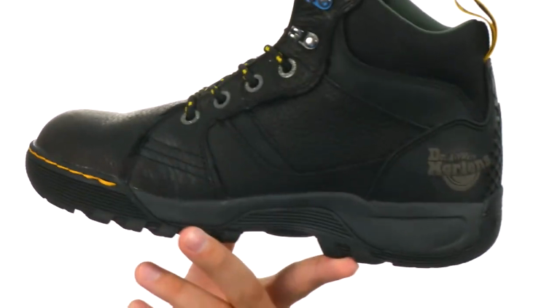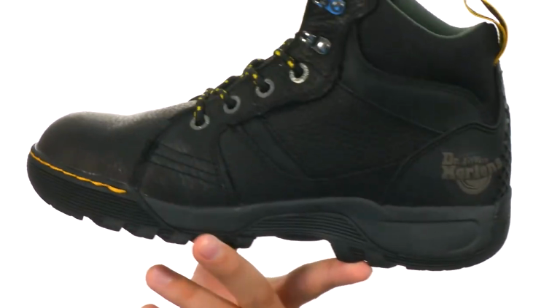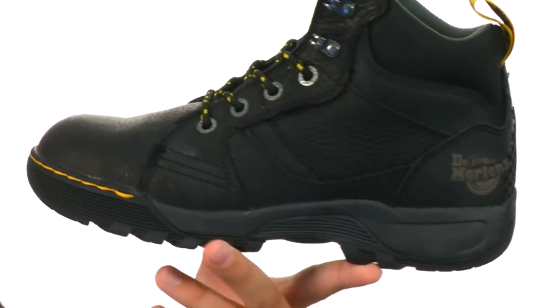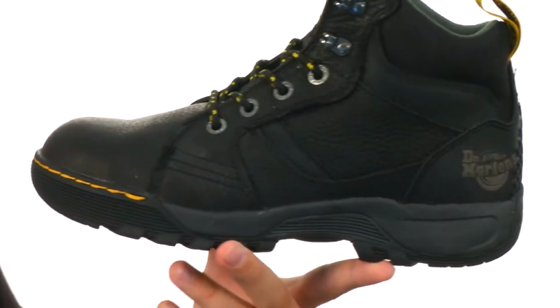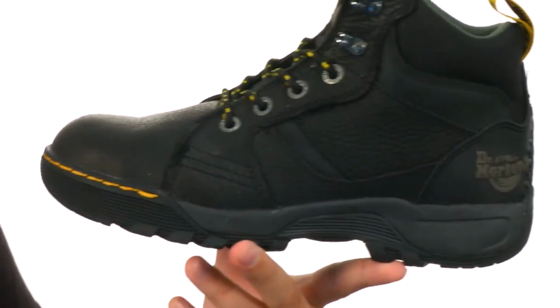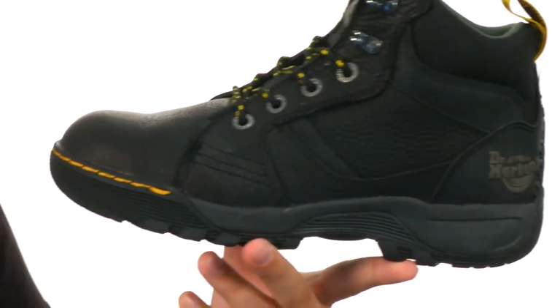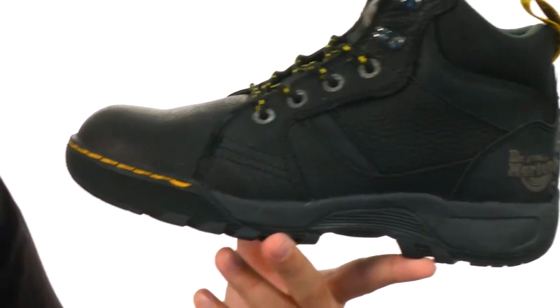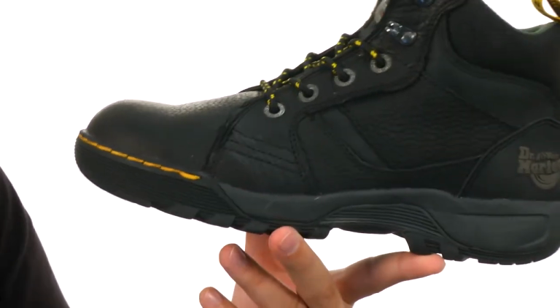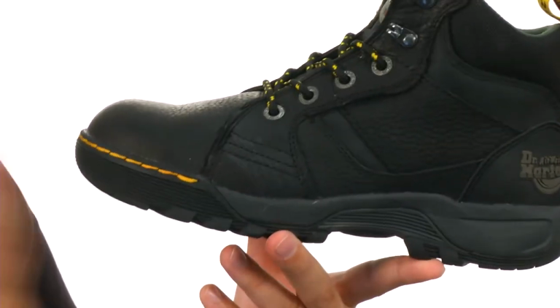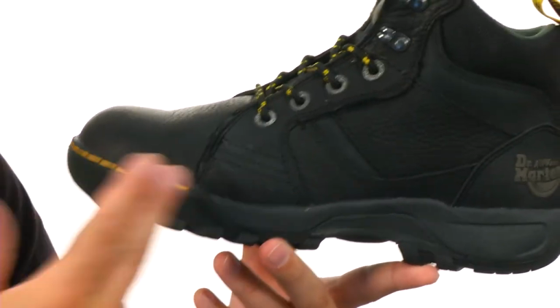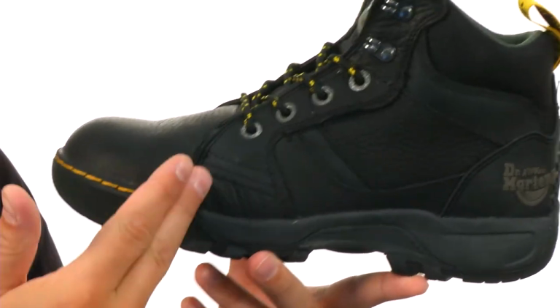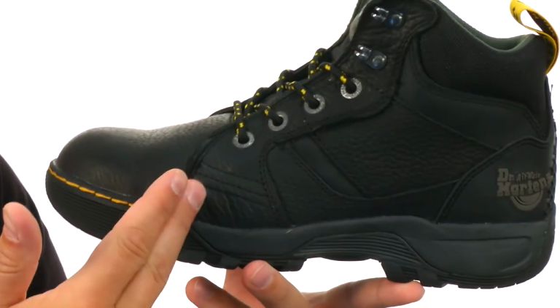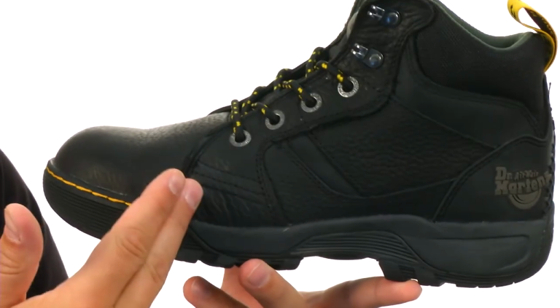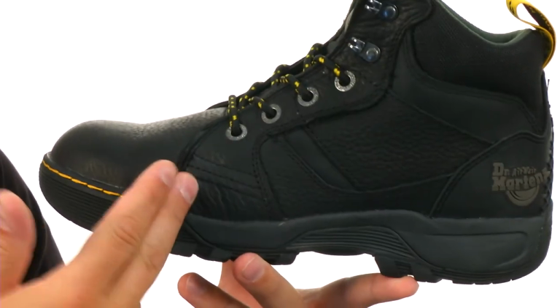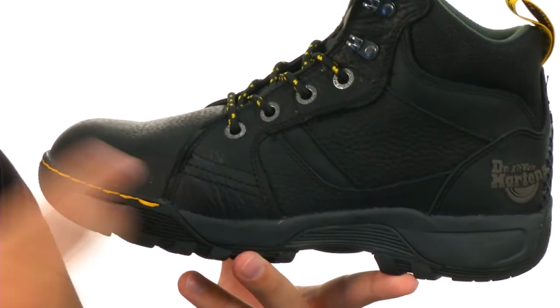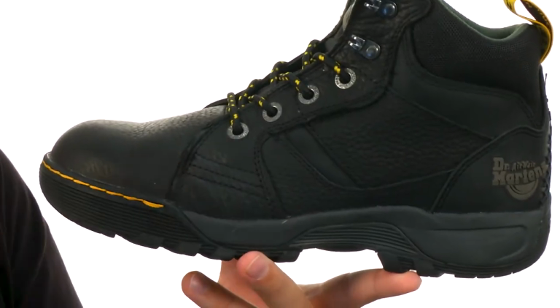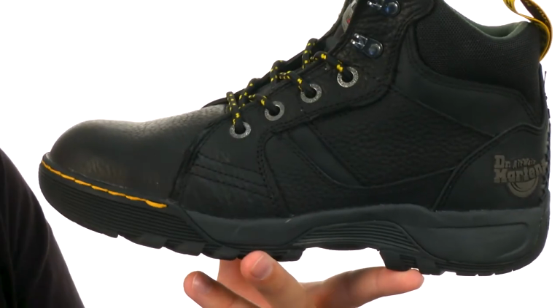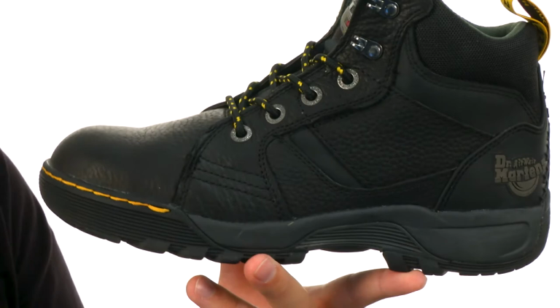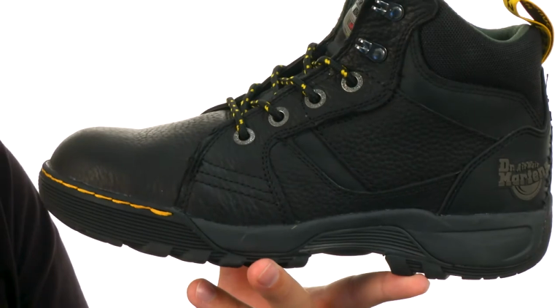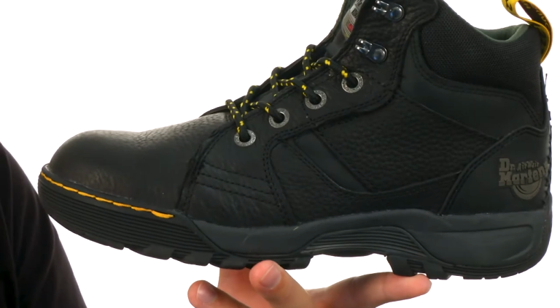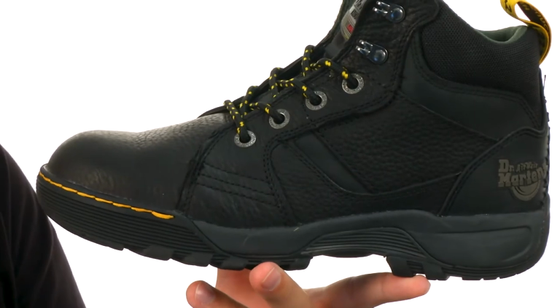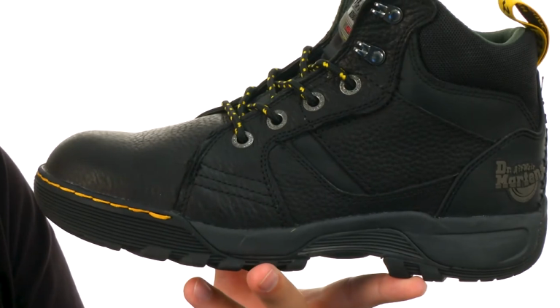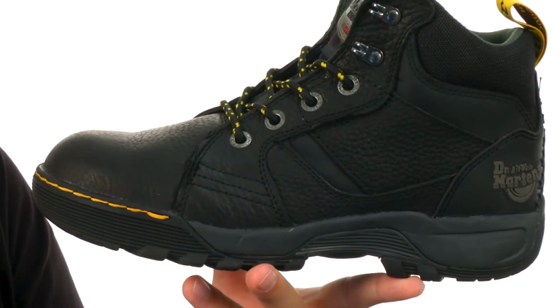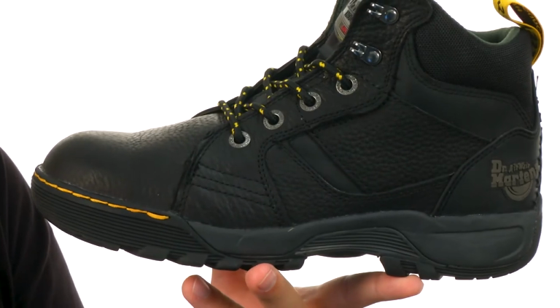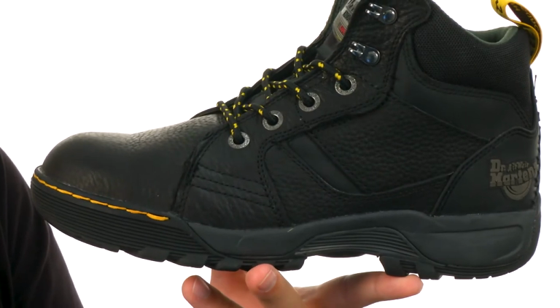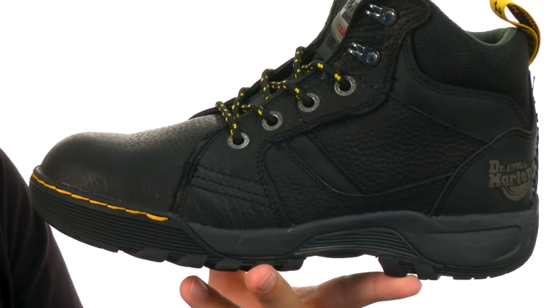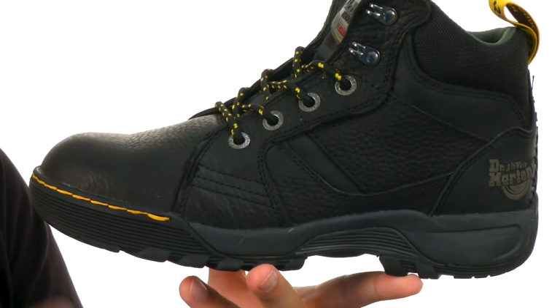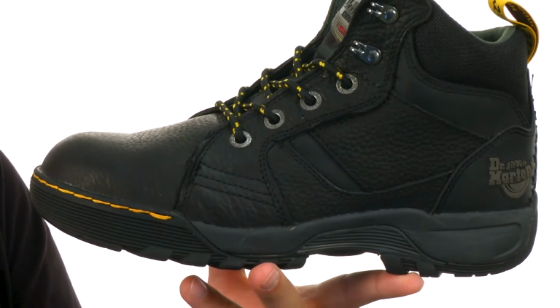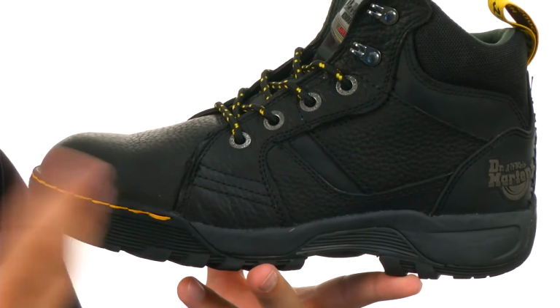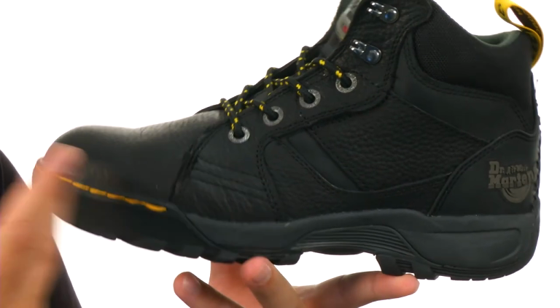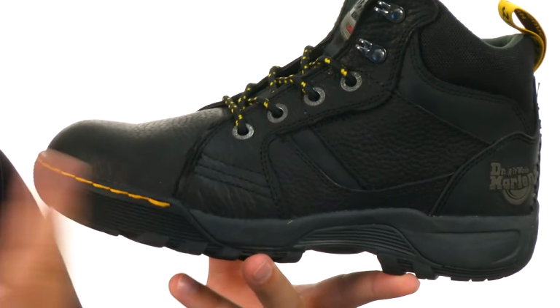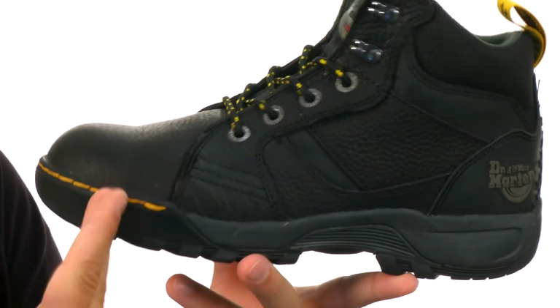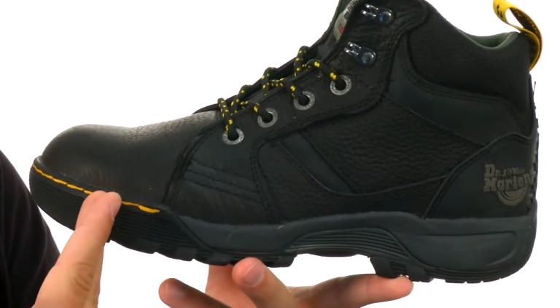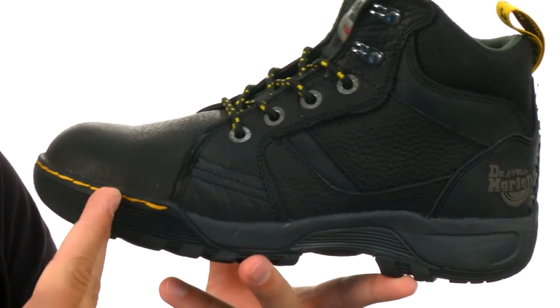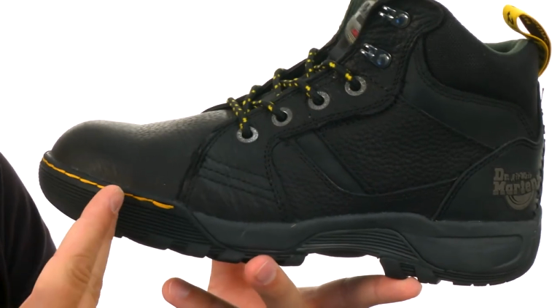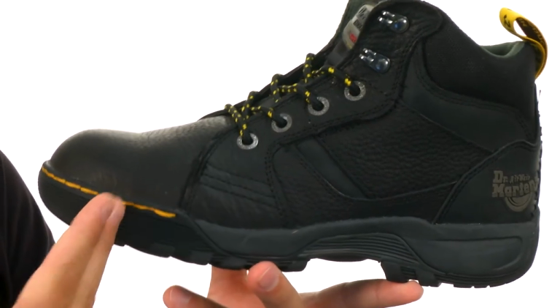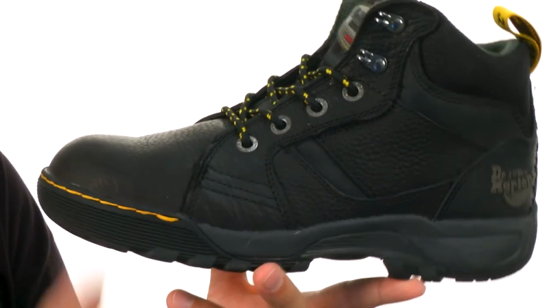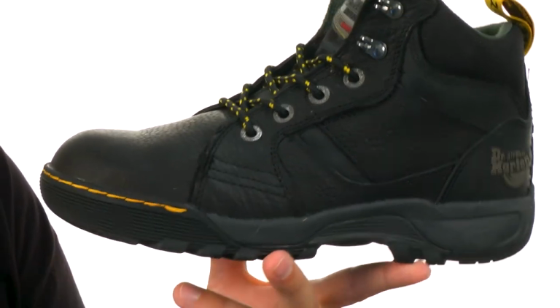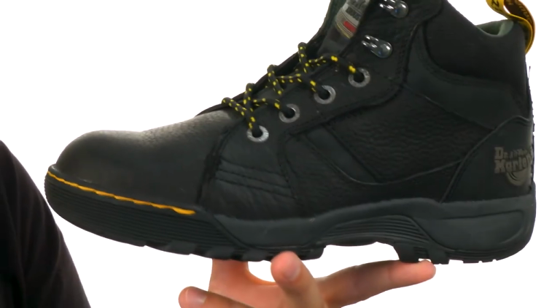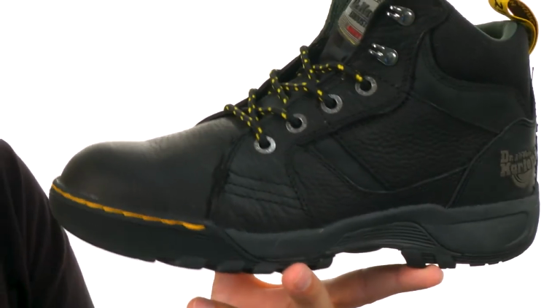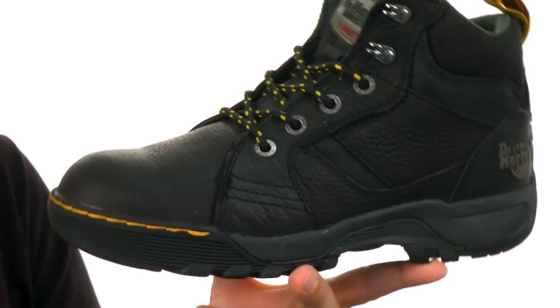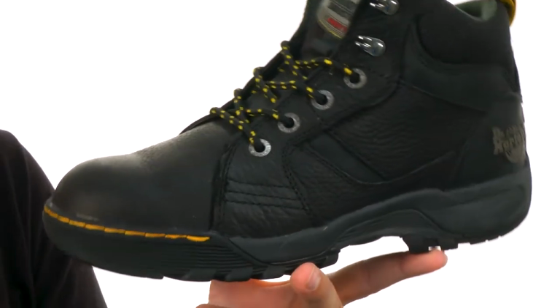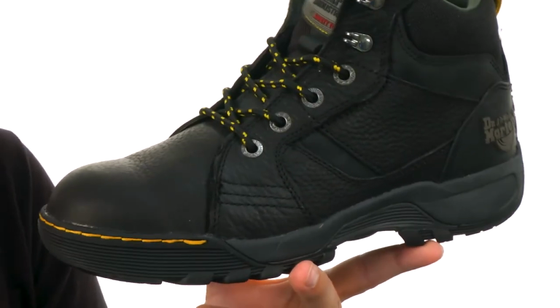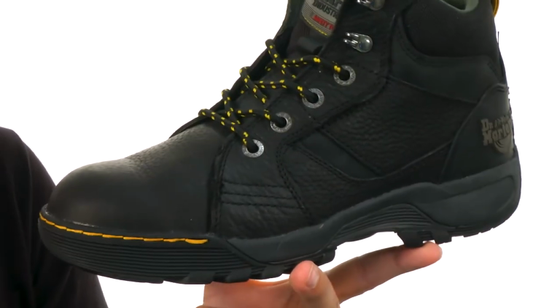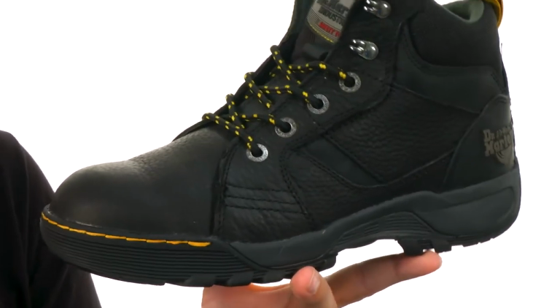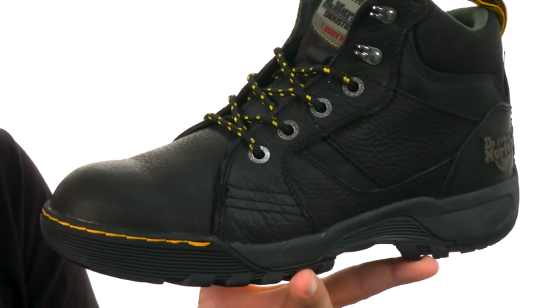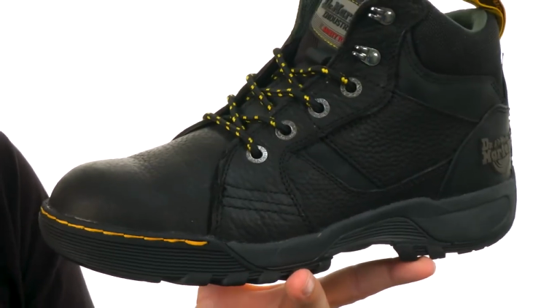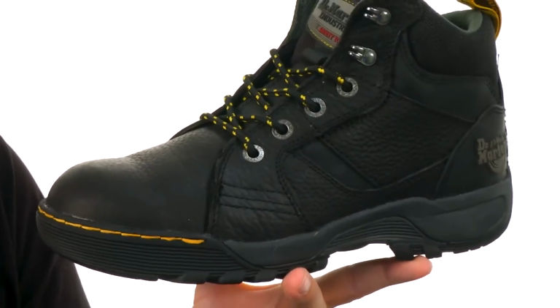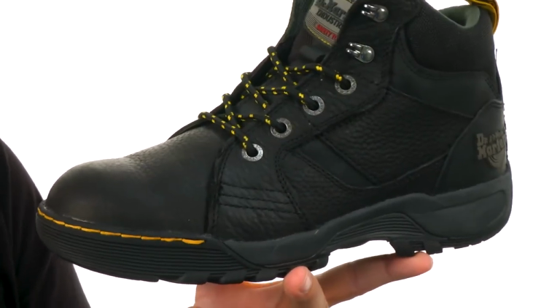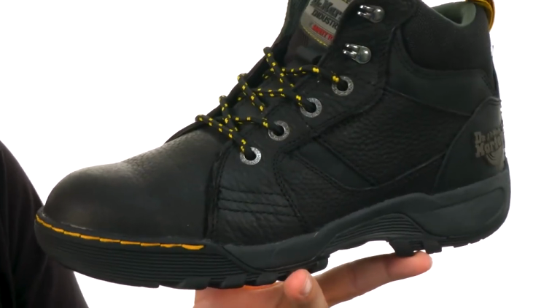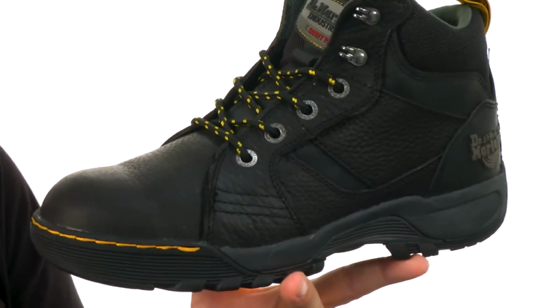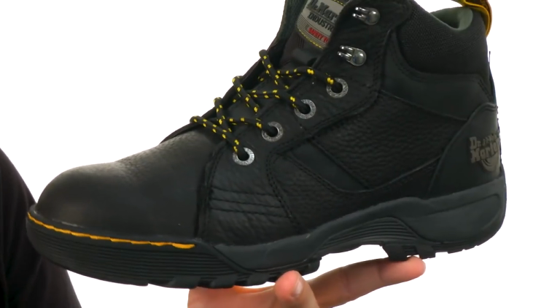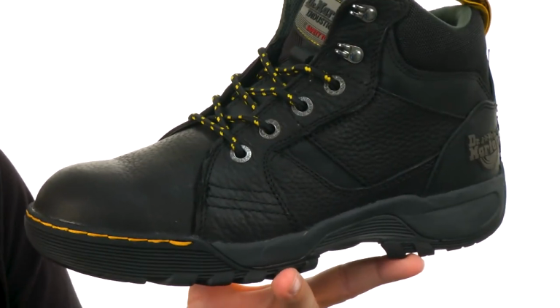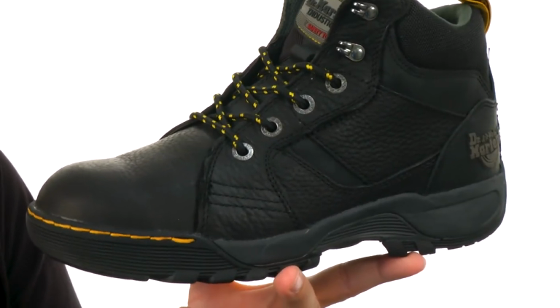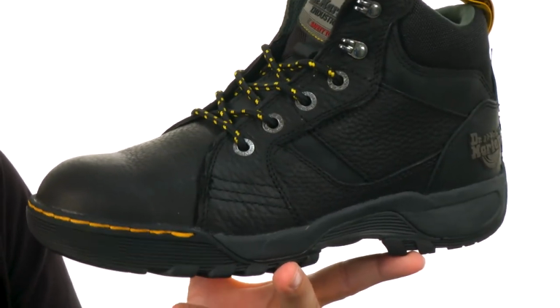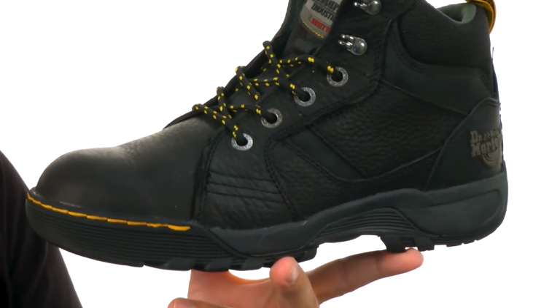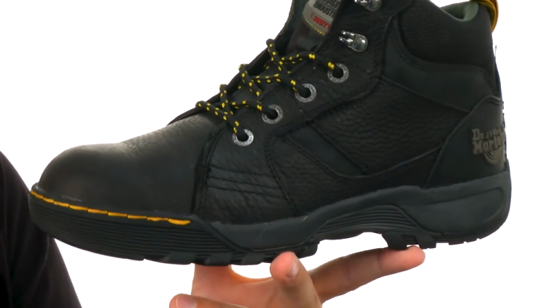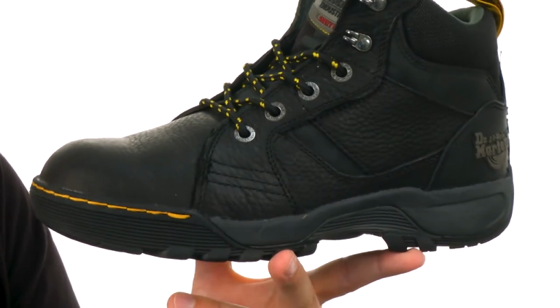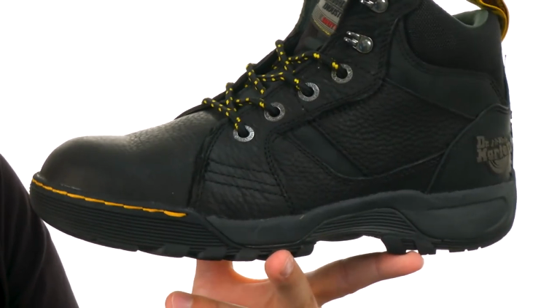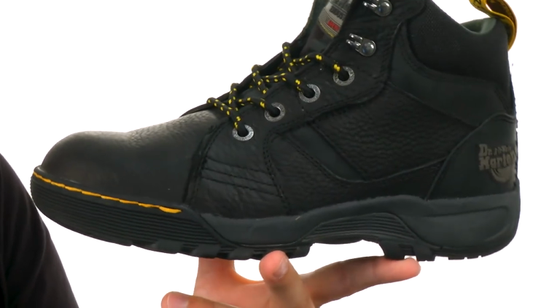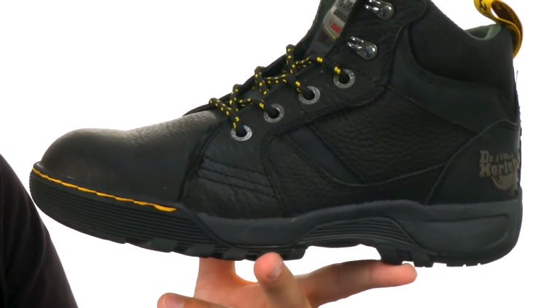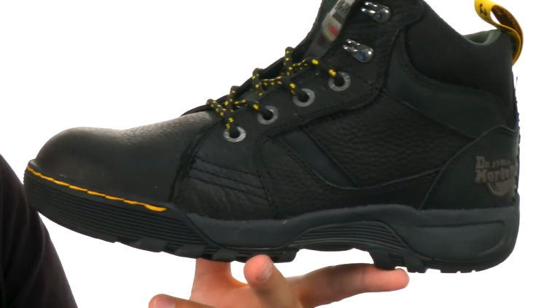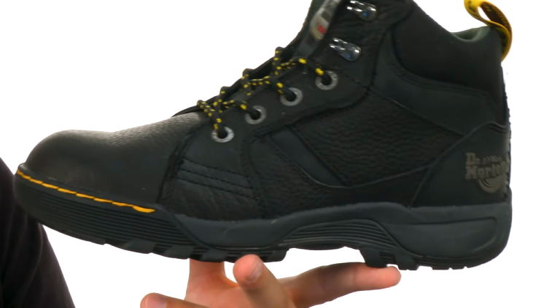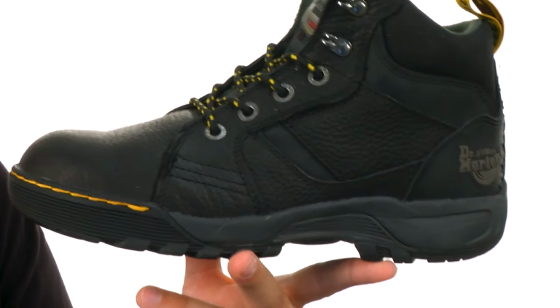It's moisture wicking on the inside to keep your feet as dry as possible. It's also antibacterial to fight away foot odor and give you a really healthy in-shoe environment.